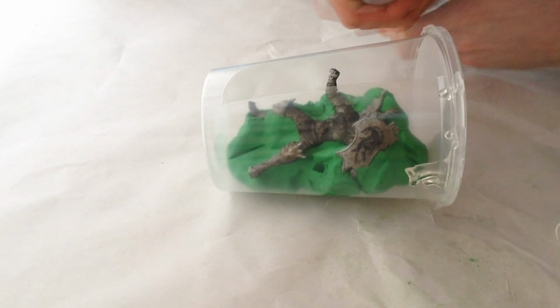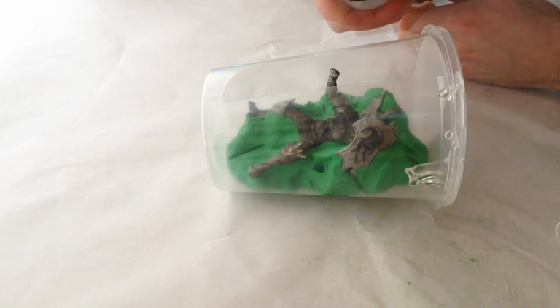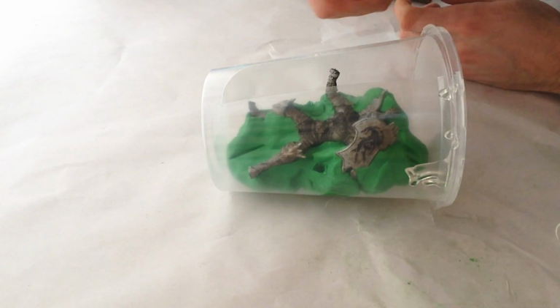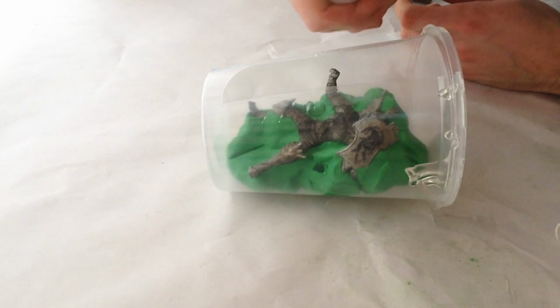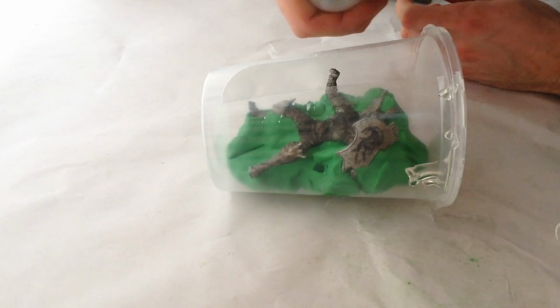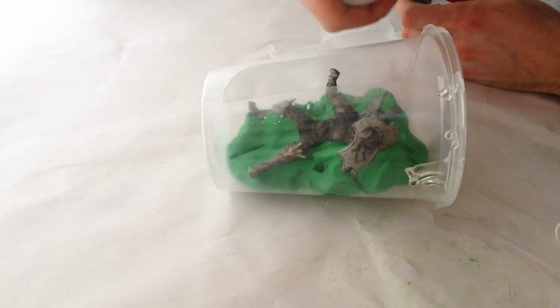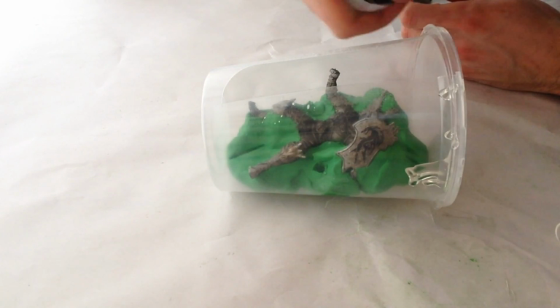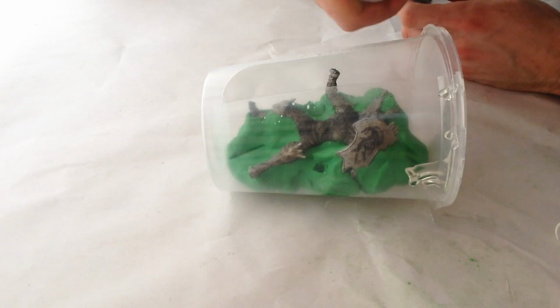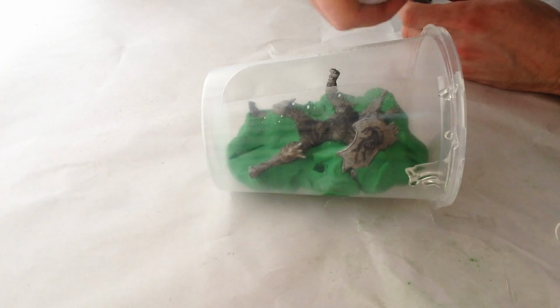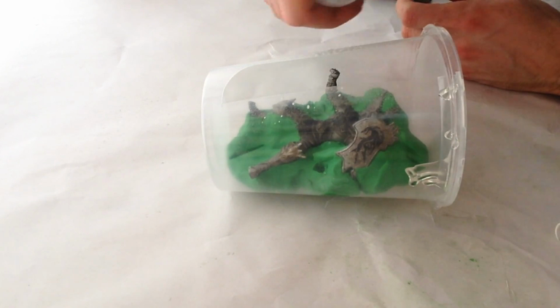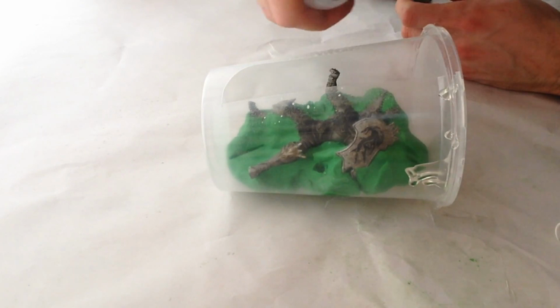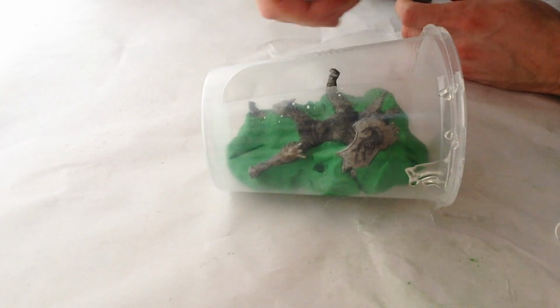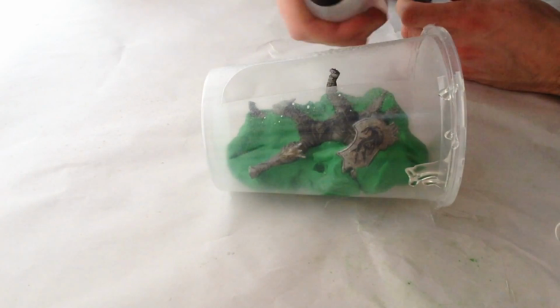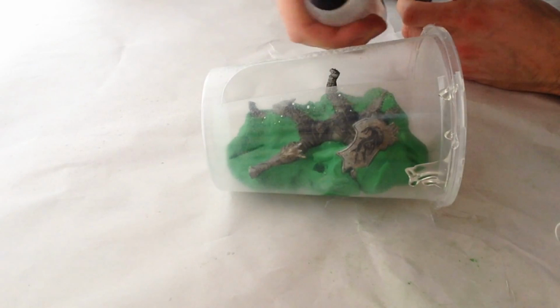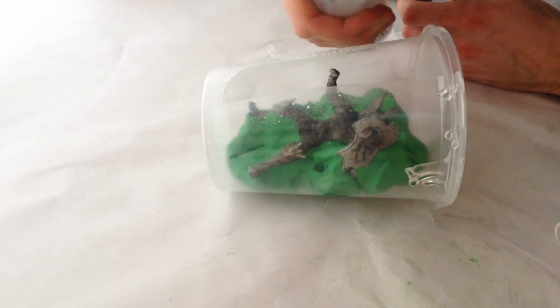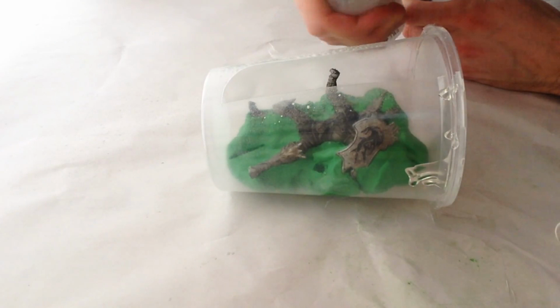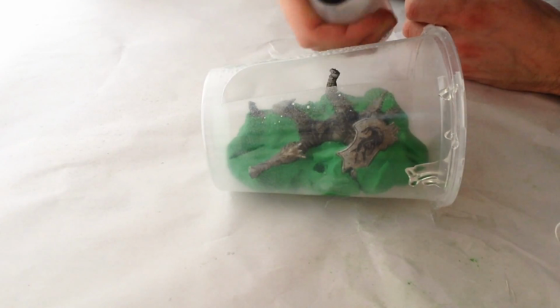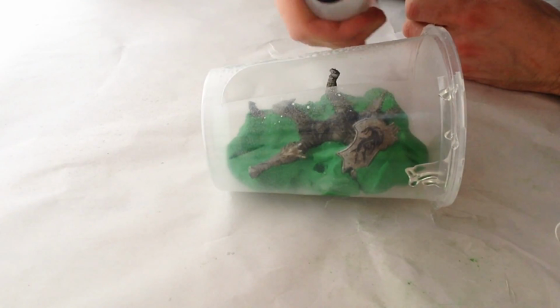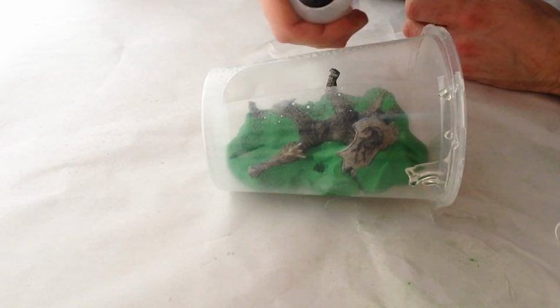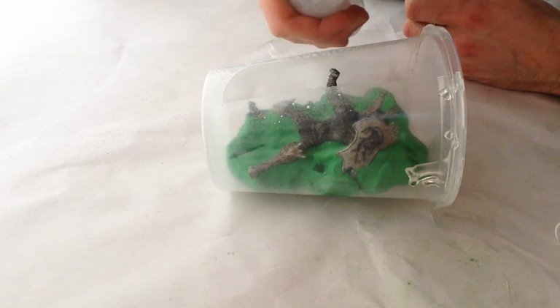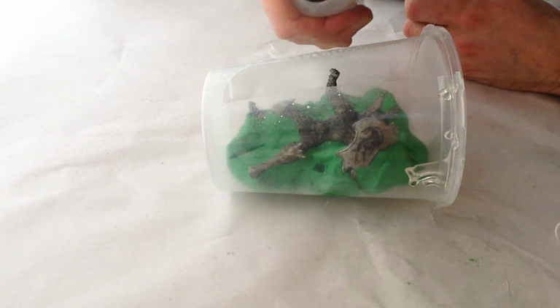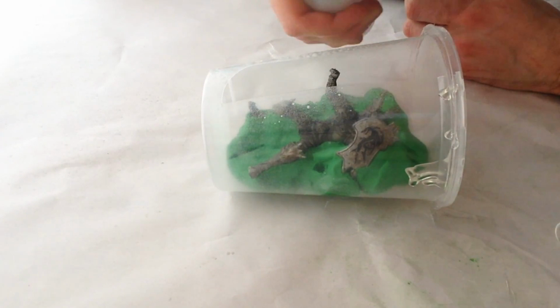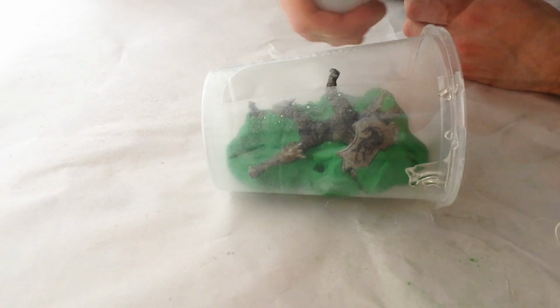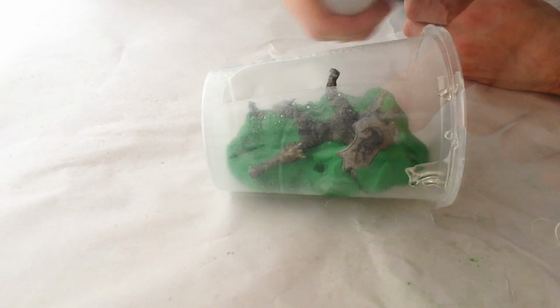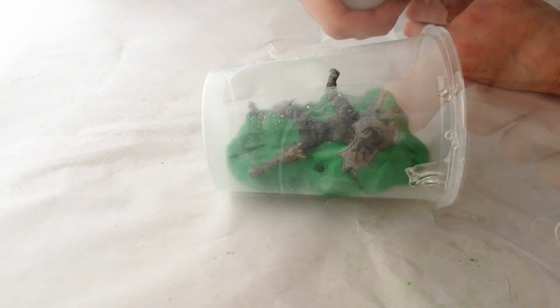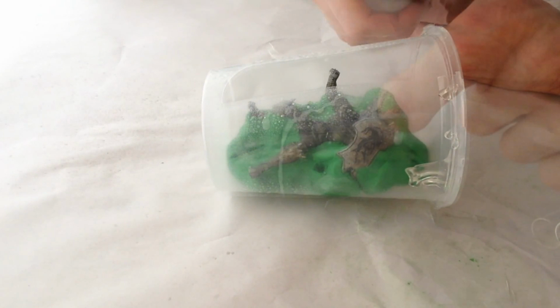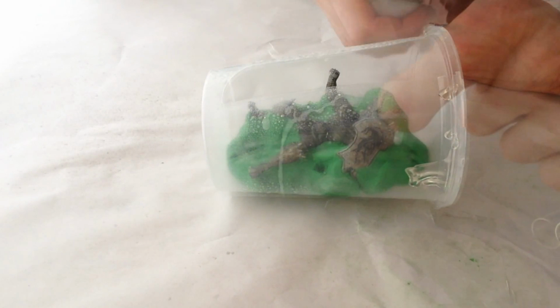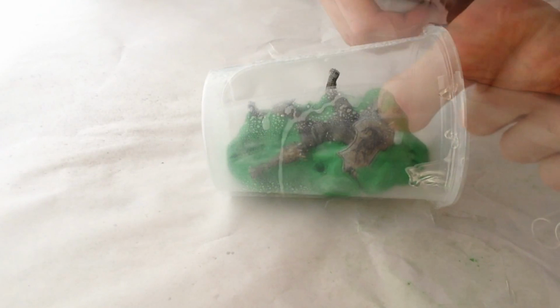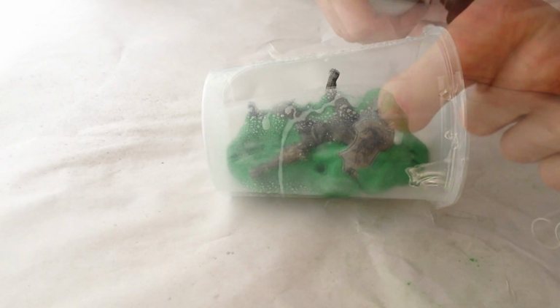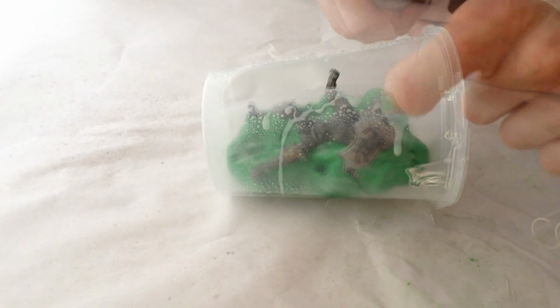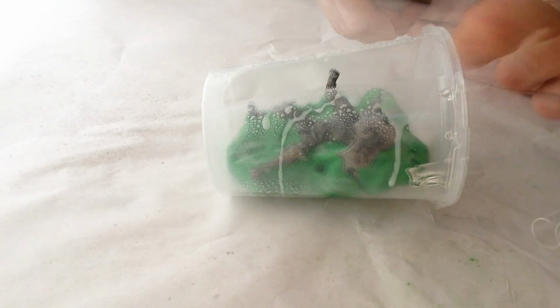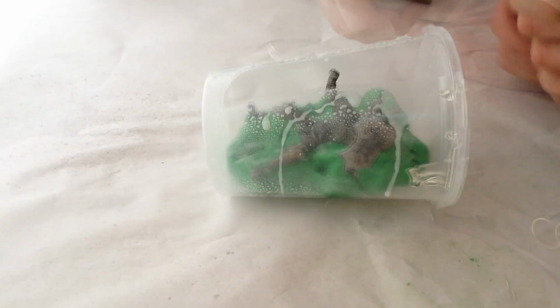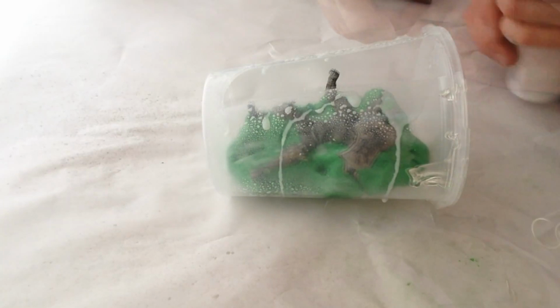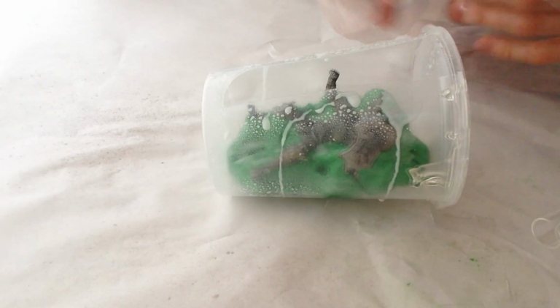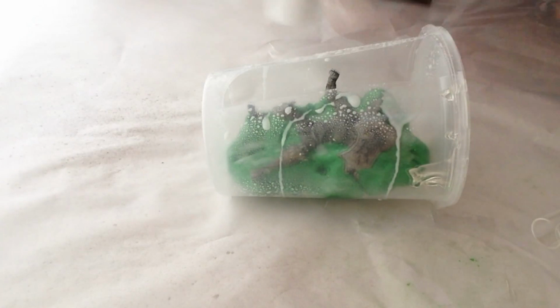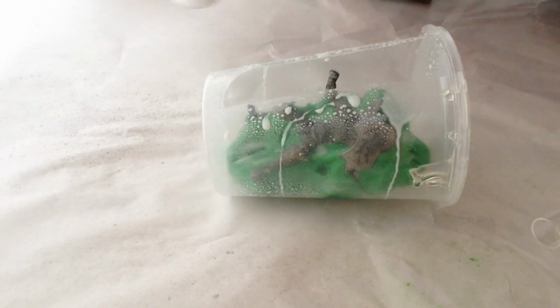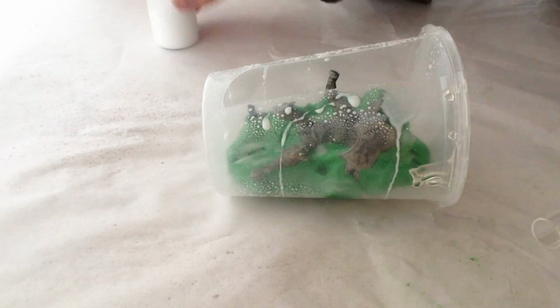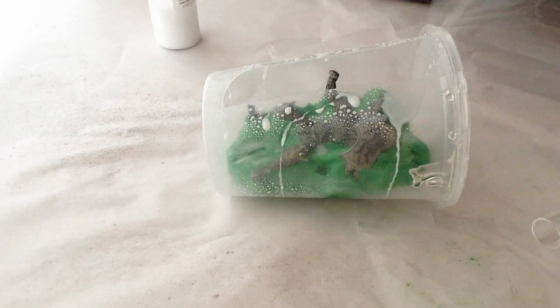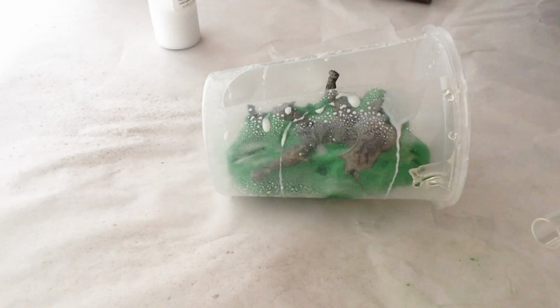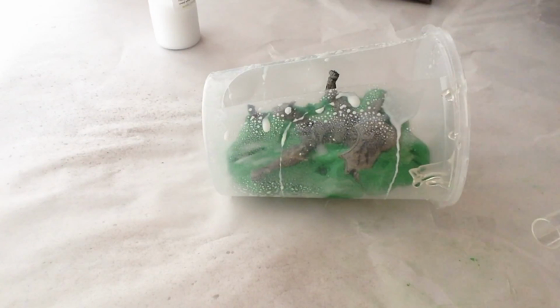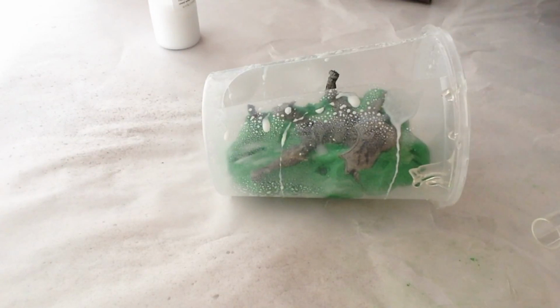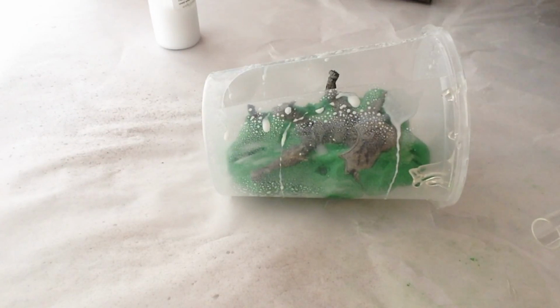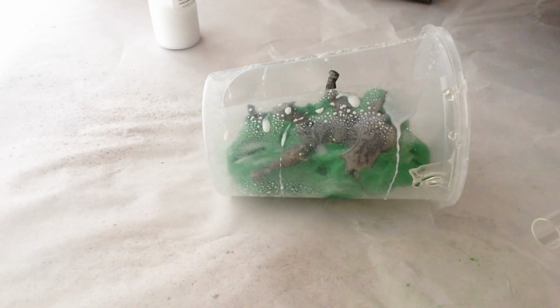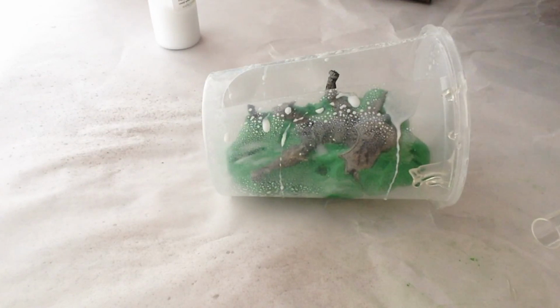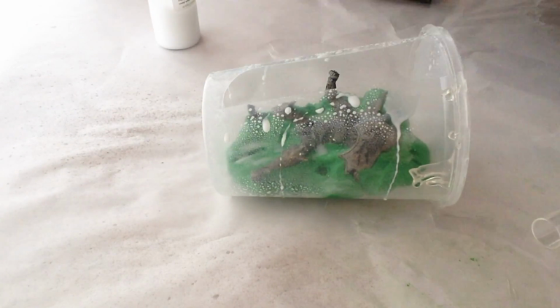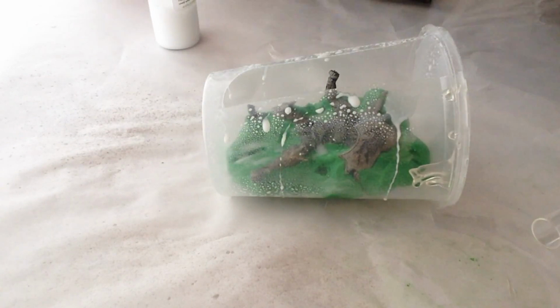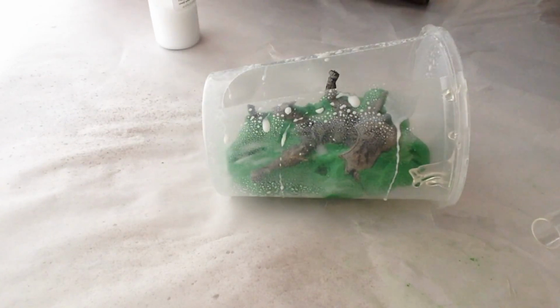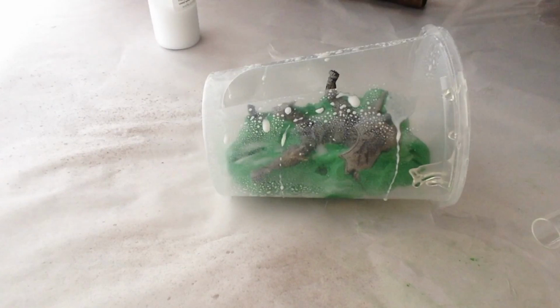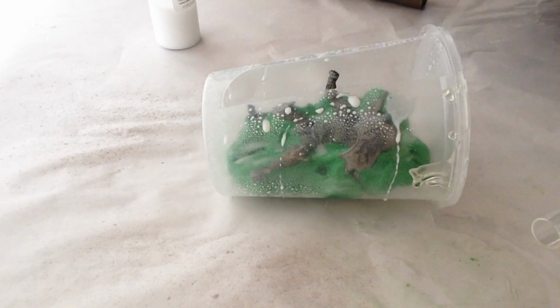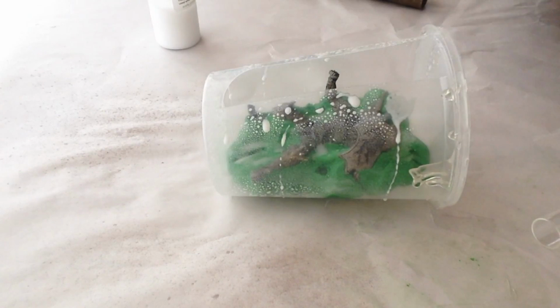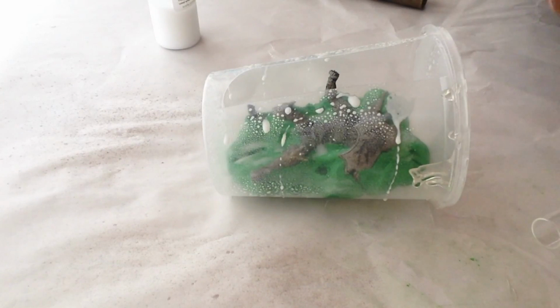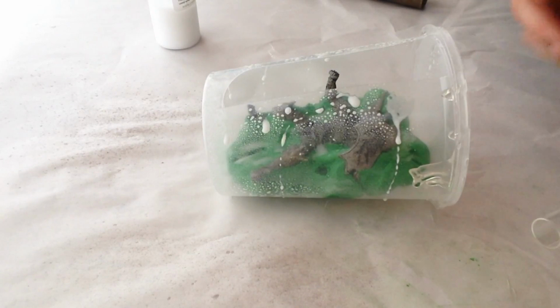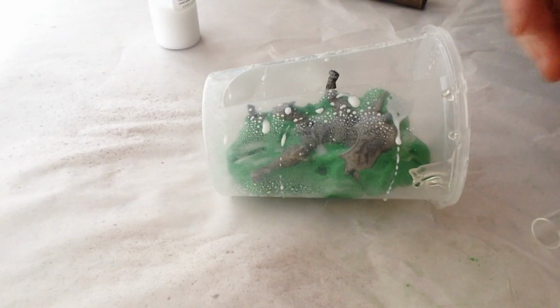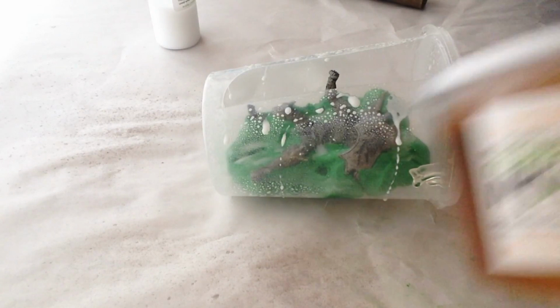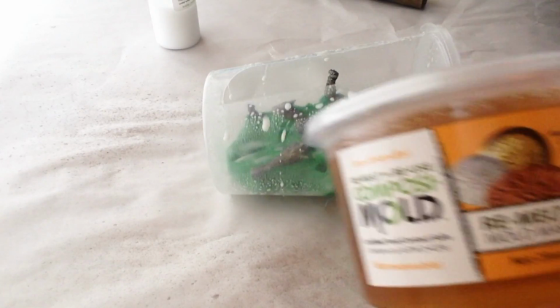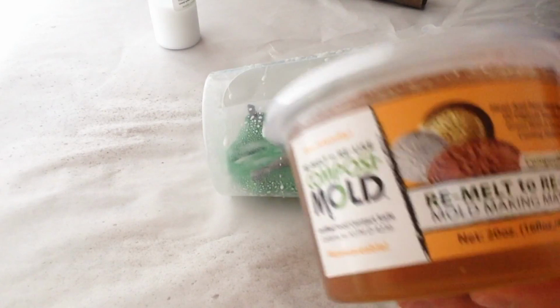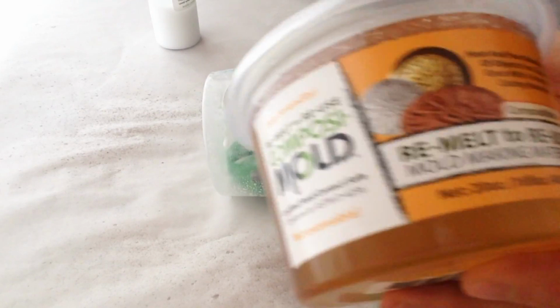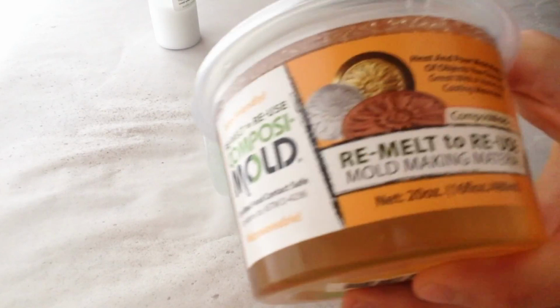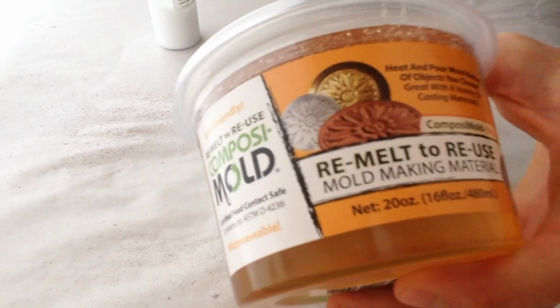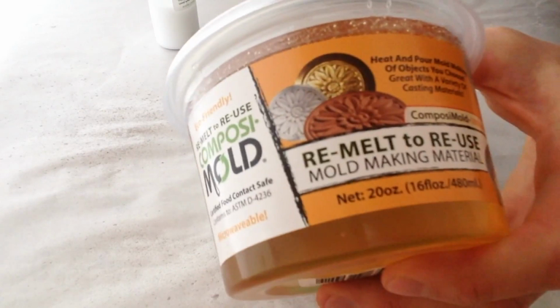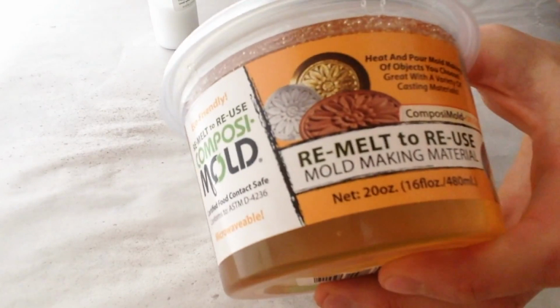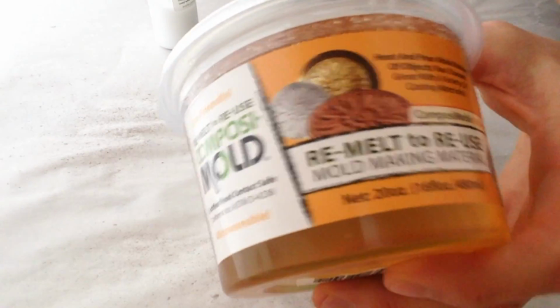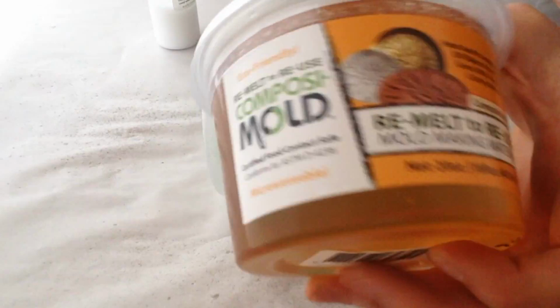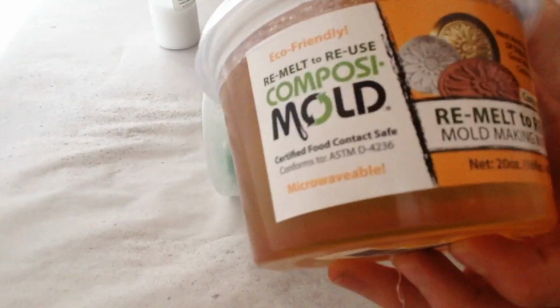Next, I sprayed a medium coat of Bubble Buster. Bubble Buster is great for reducing surface tension and preventing bubbles from sticking to objects.